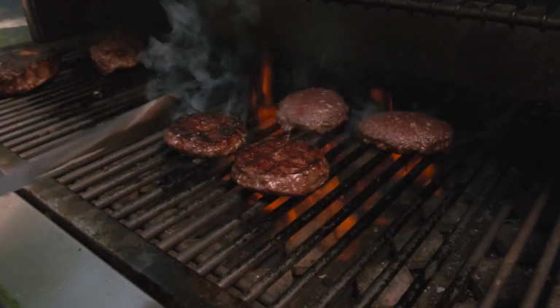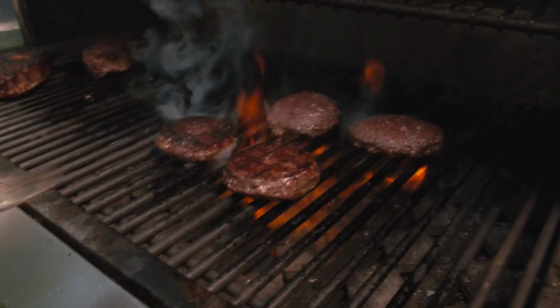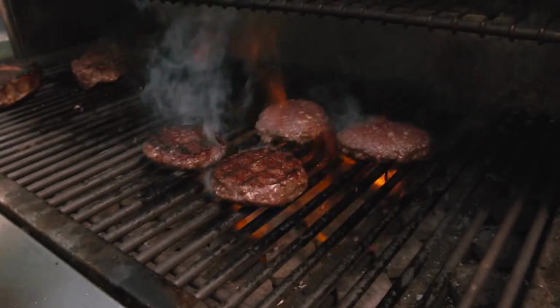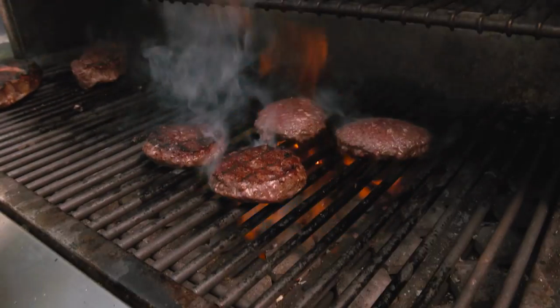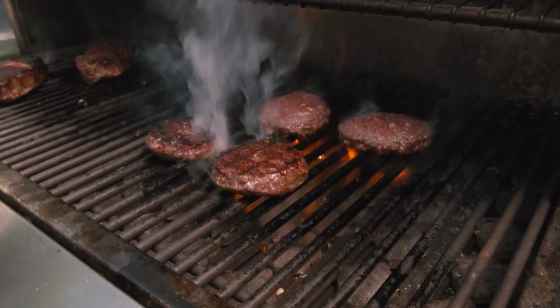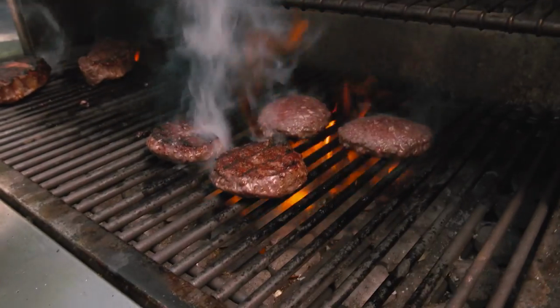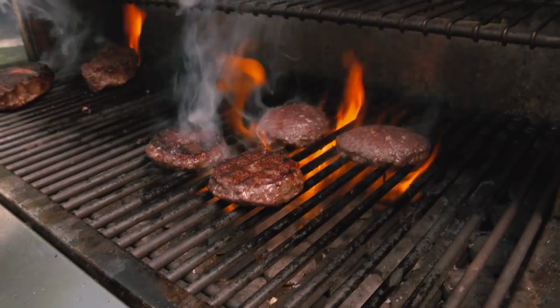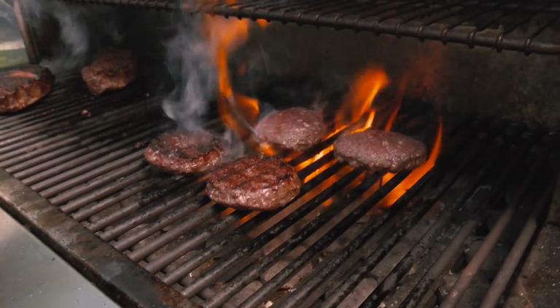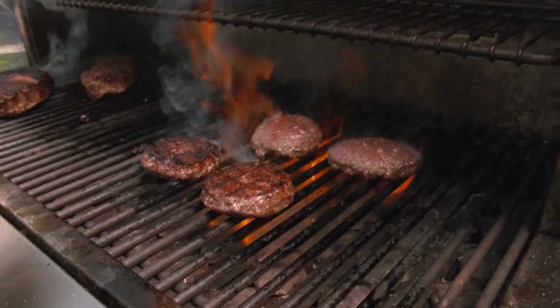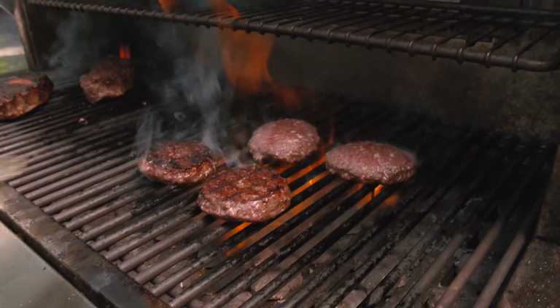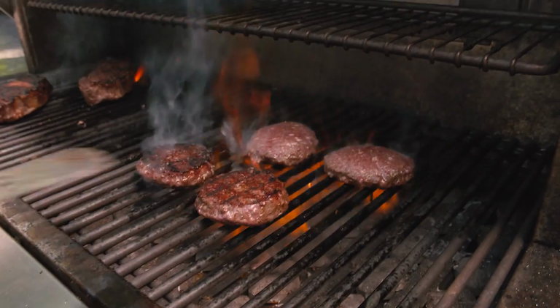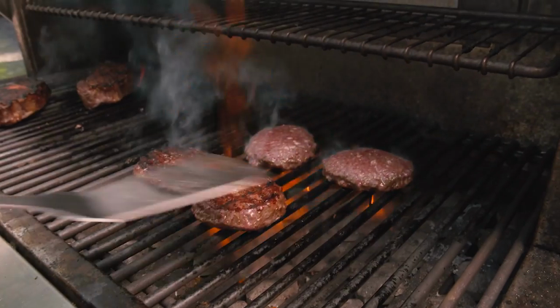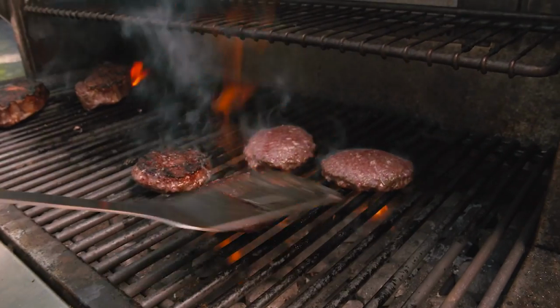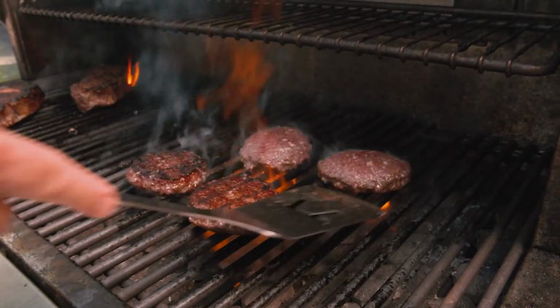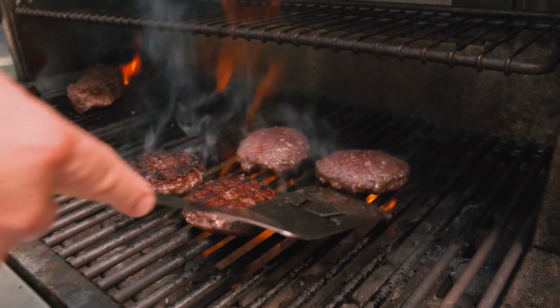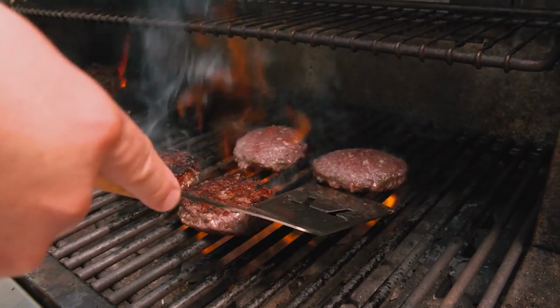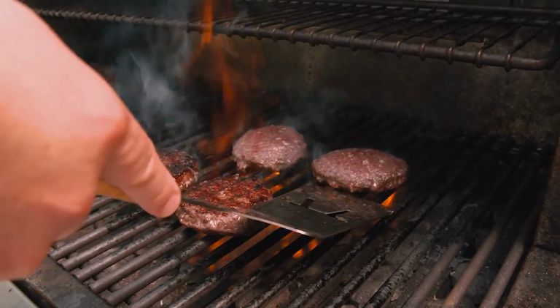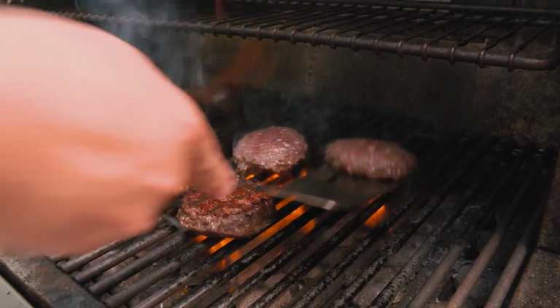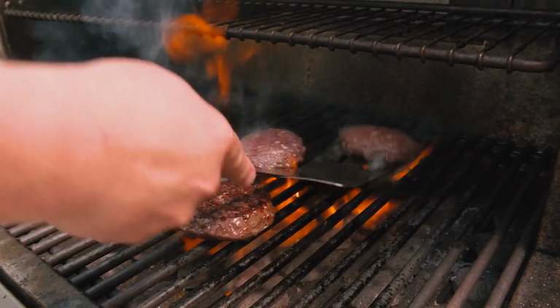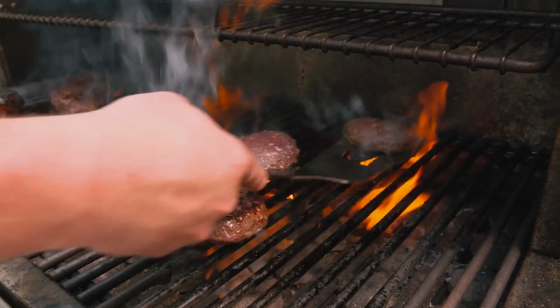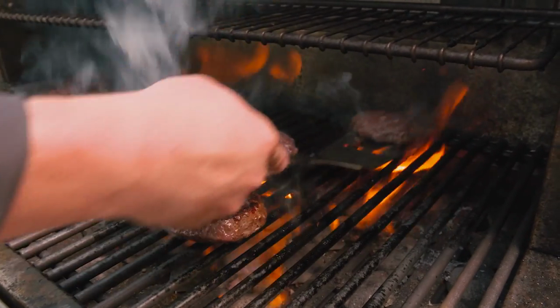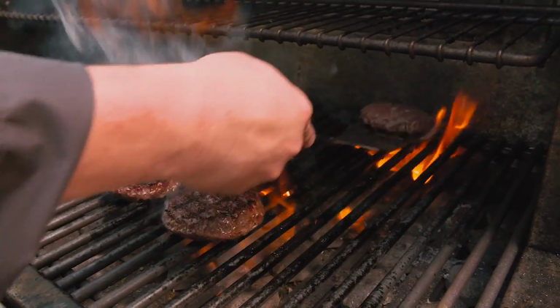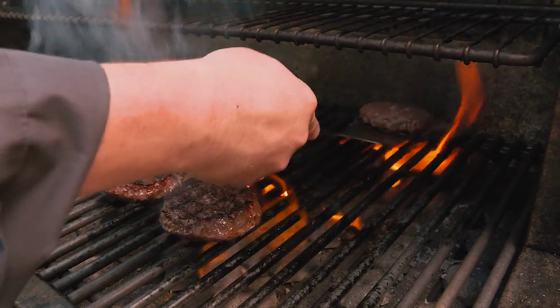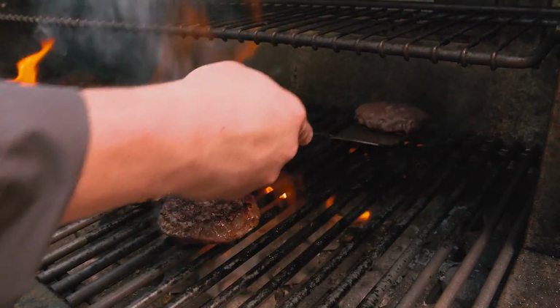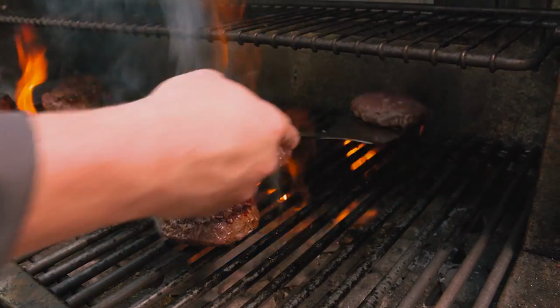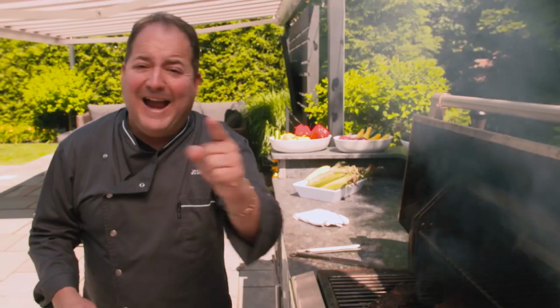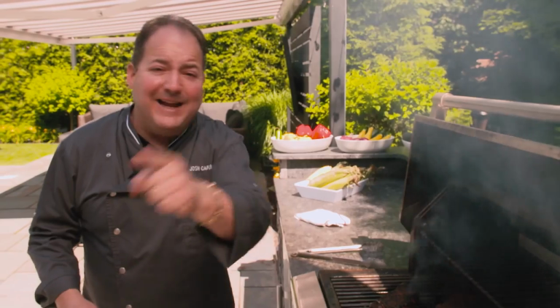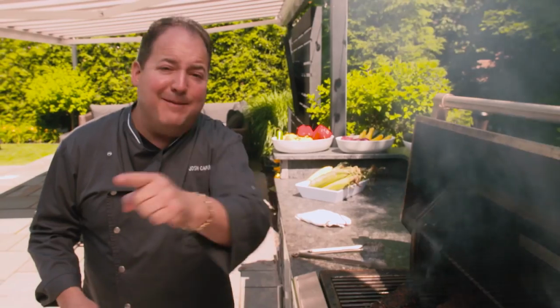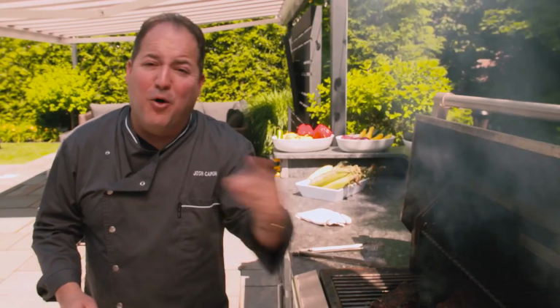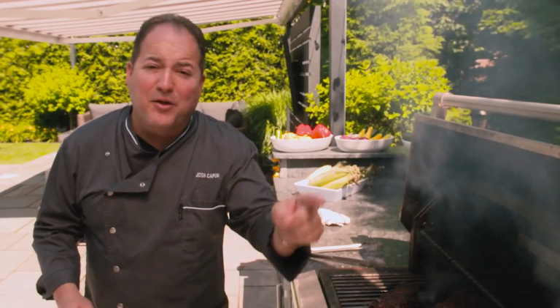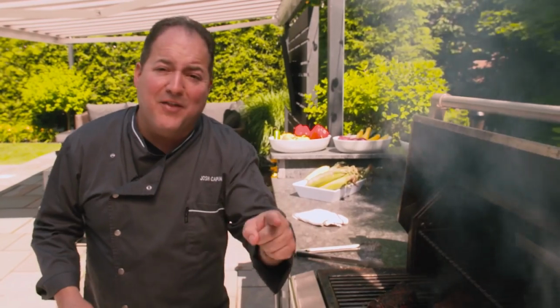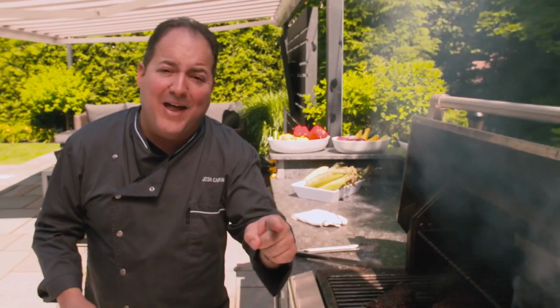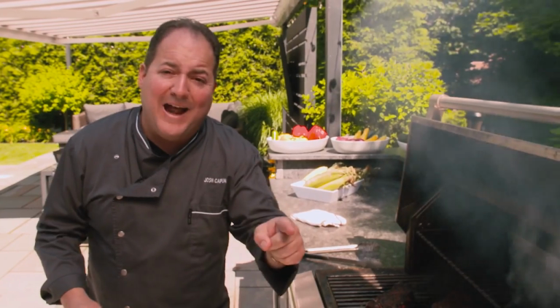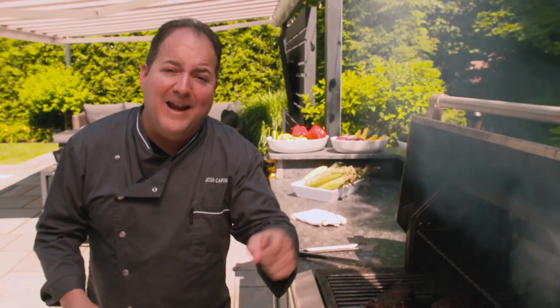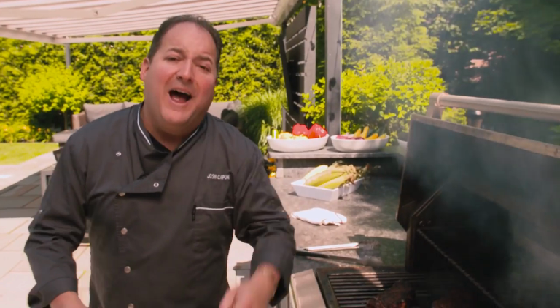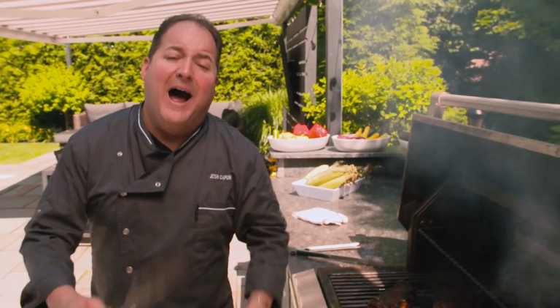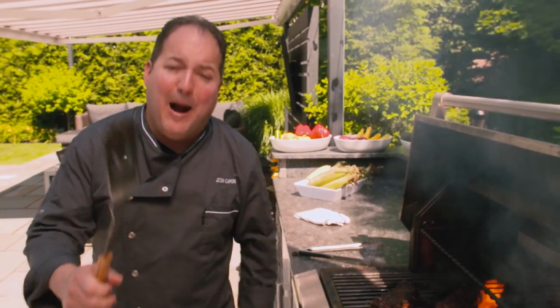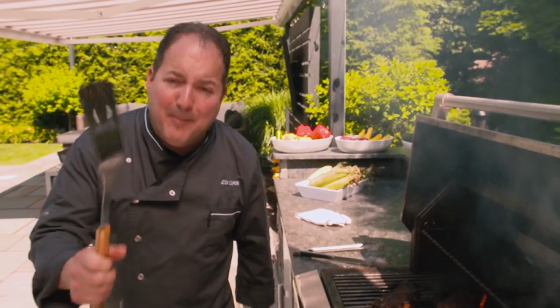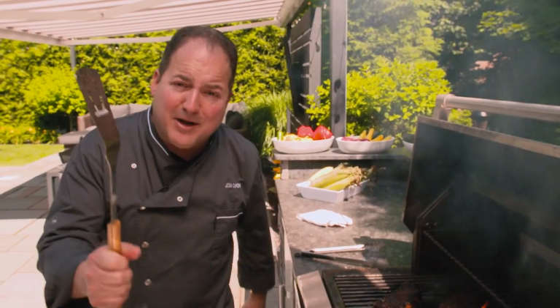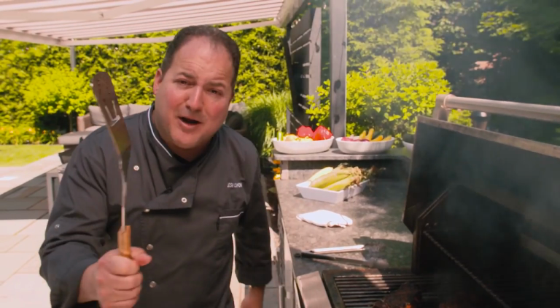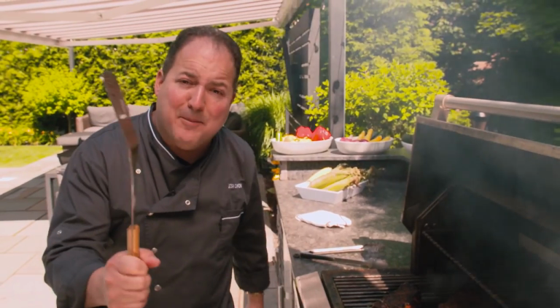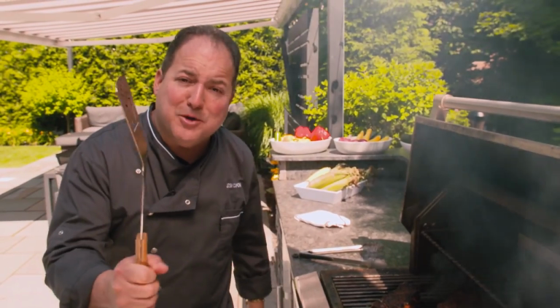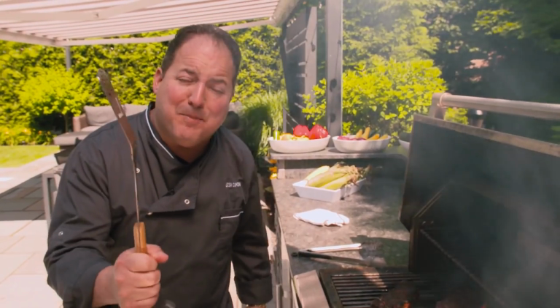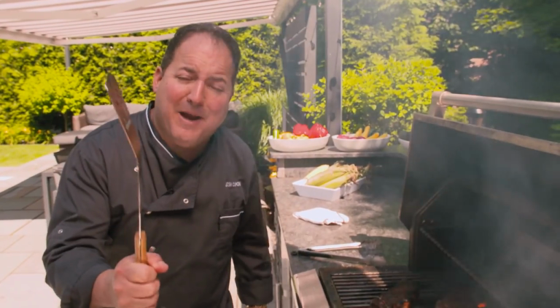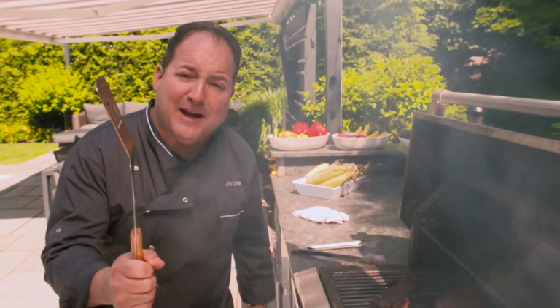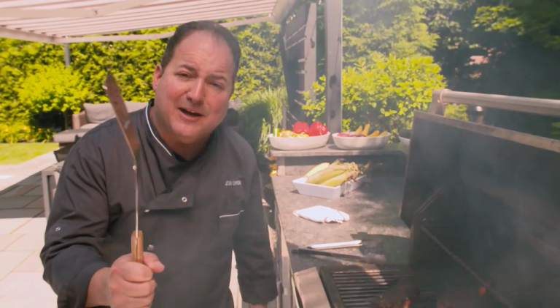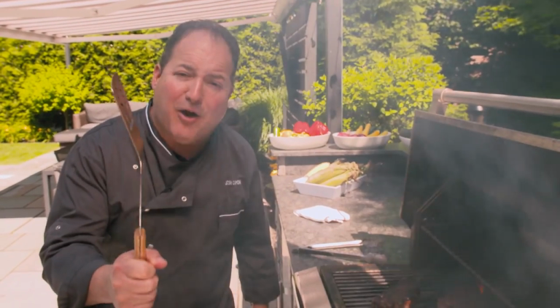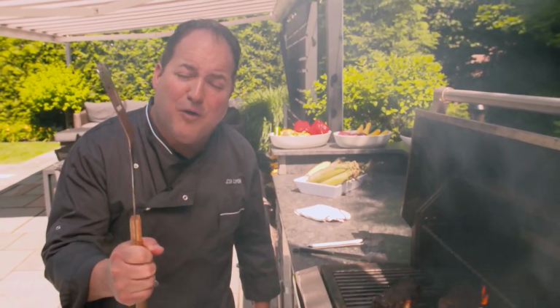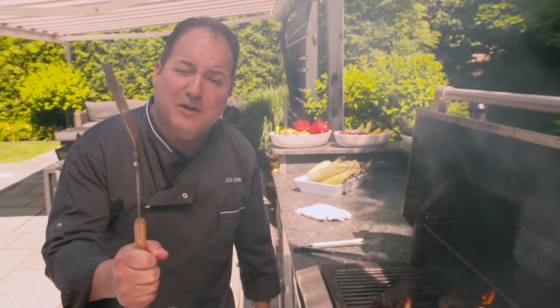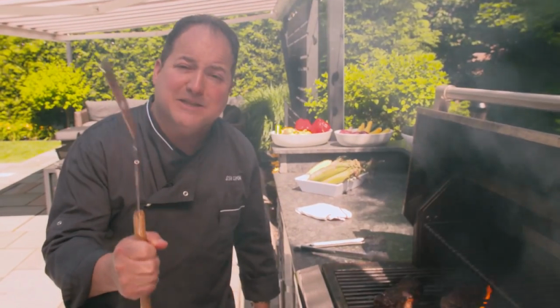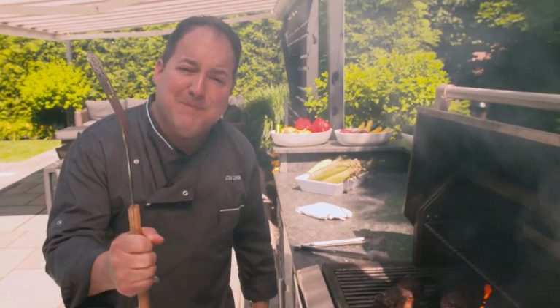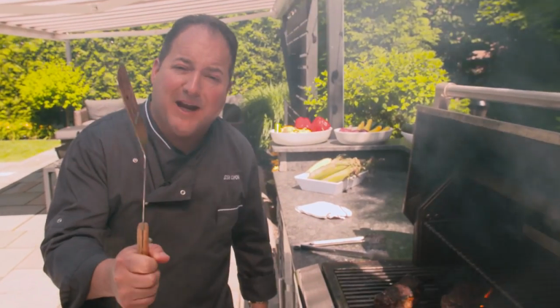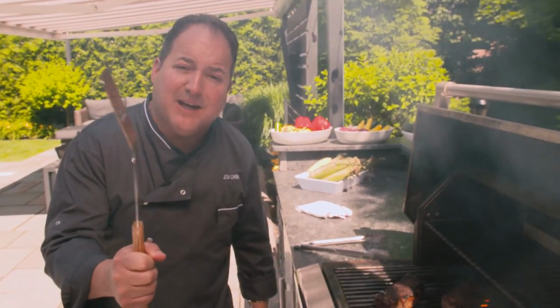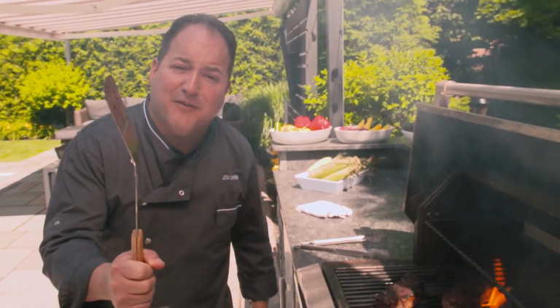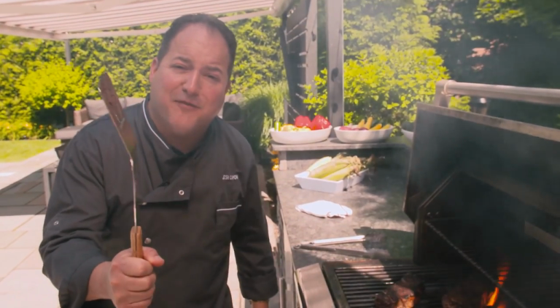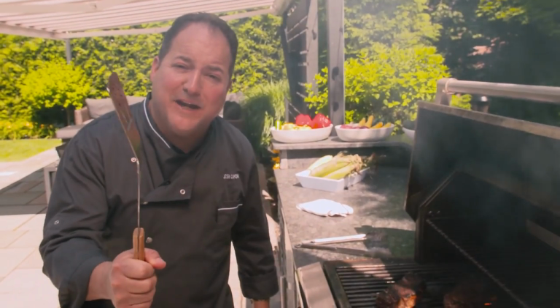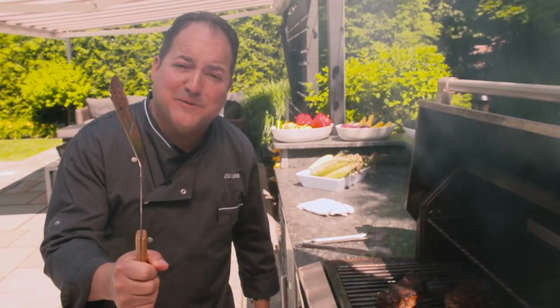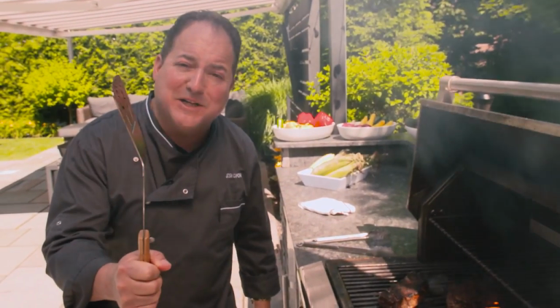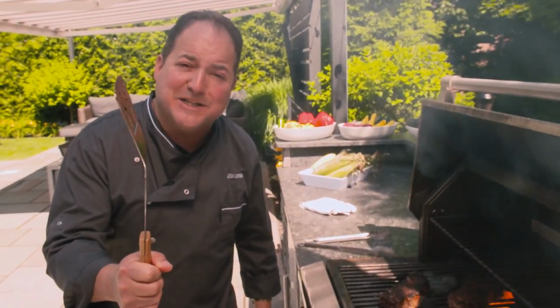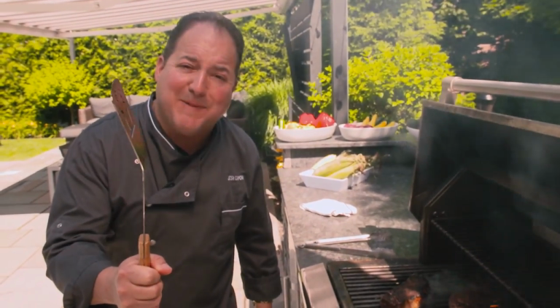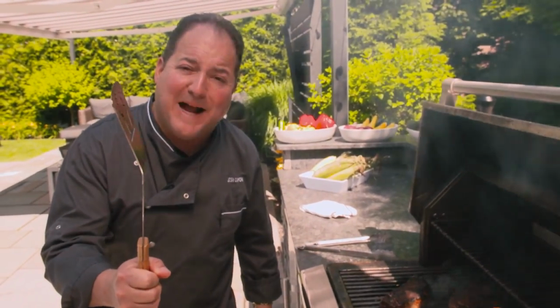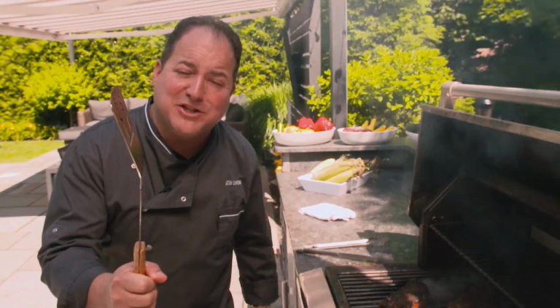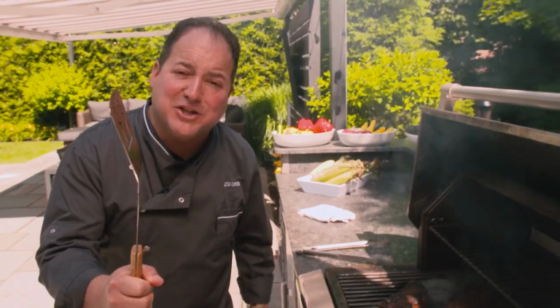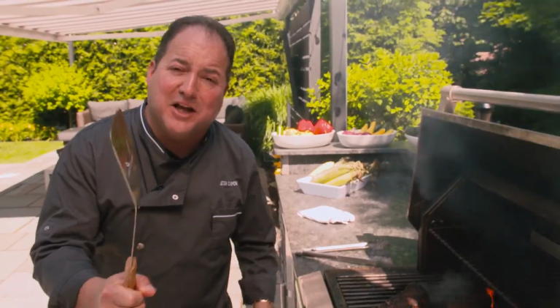You flip your burger once, maybe twice. Any more than that, I'm gonna come to your backyard and smack you in the face with your spatula.